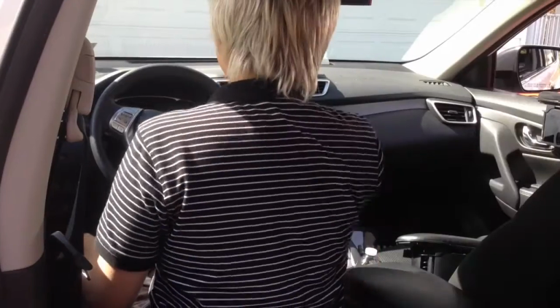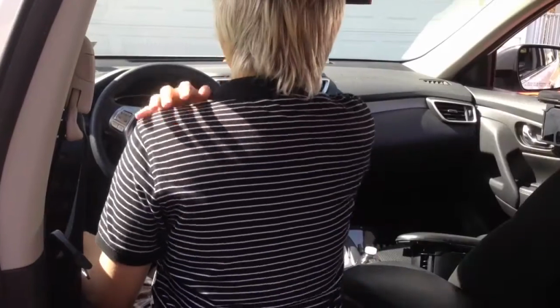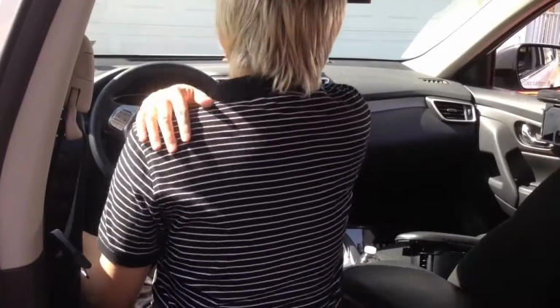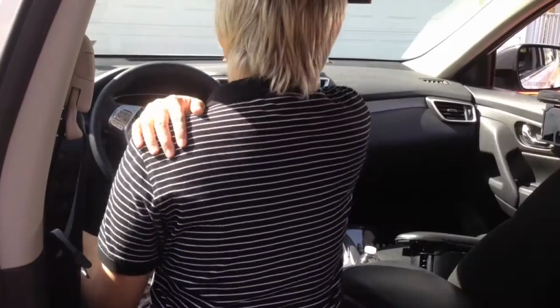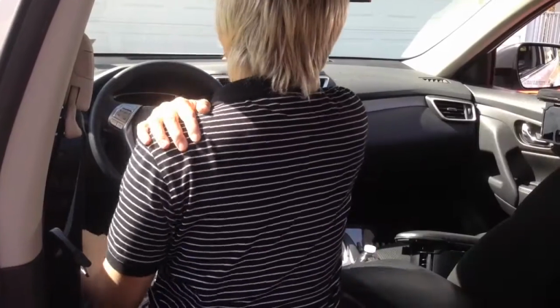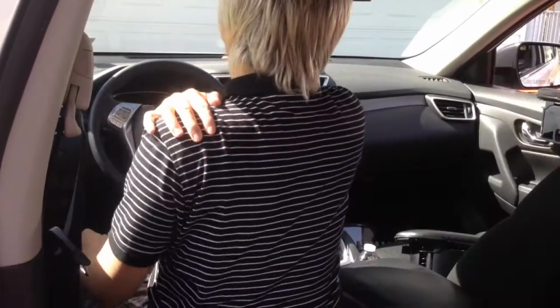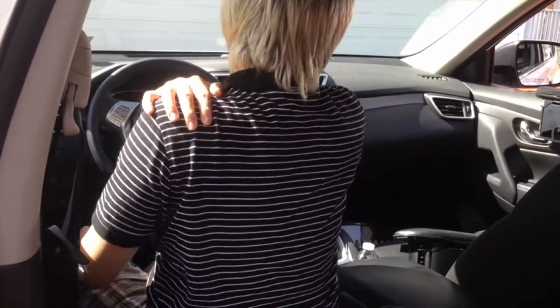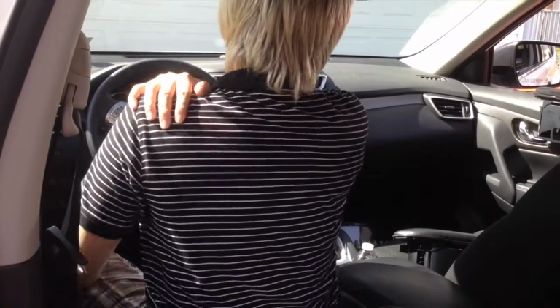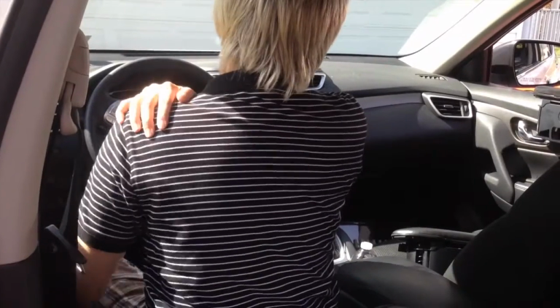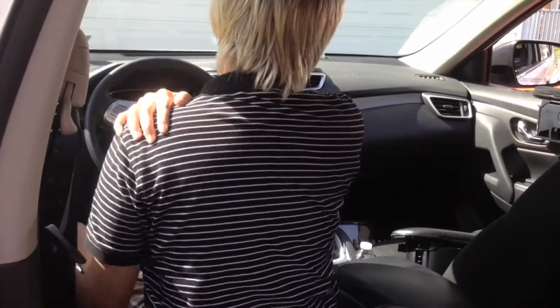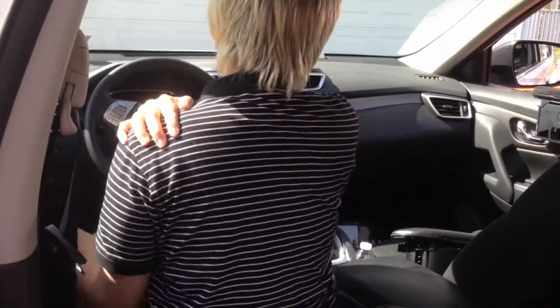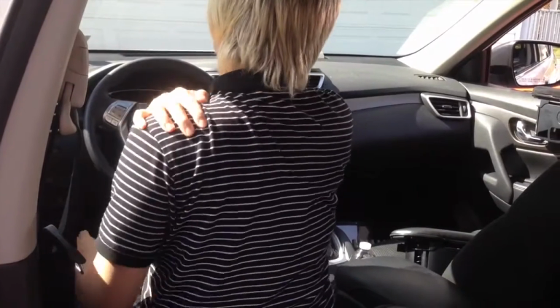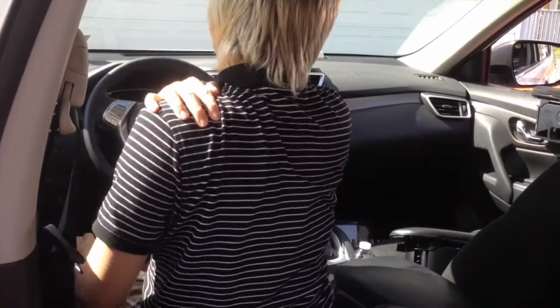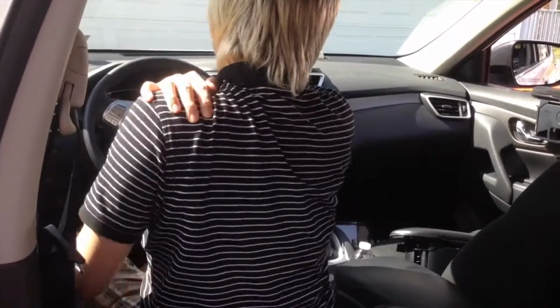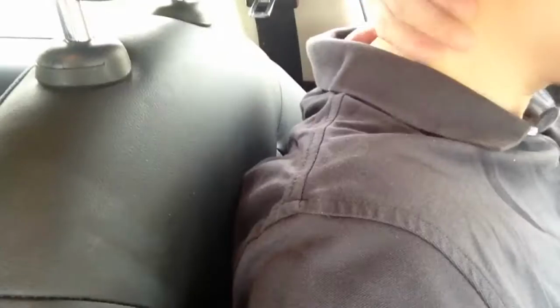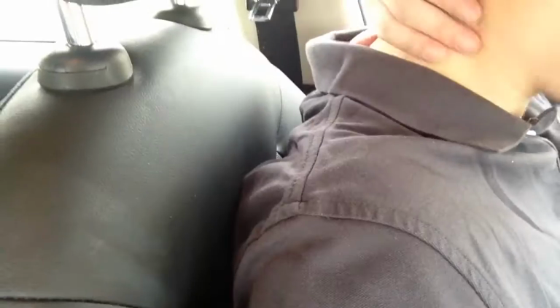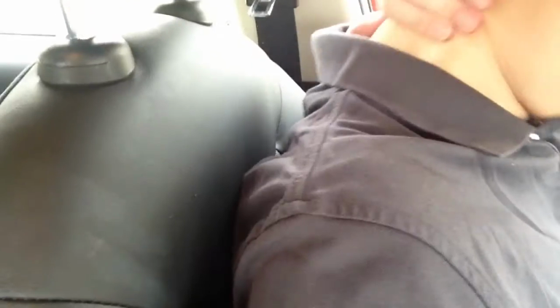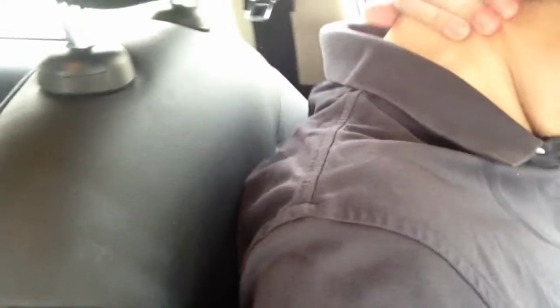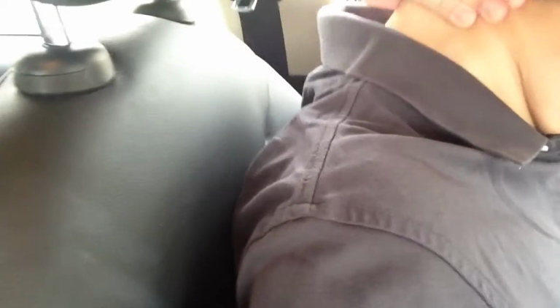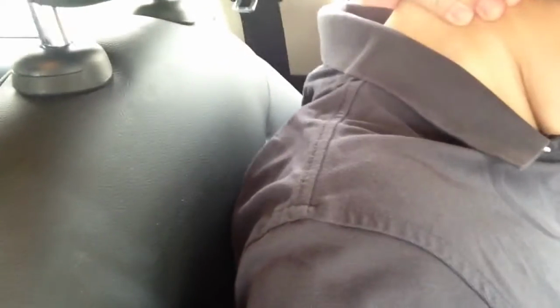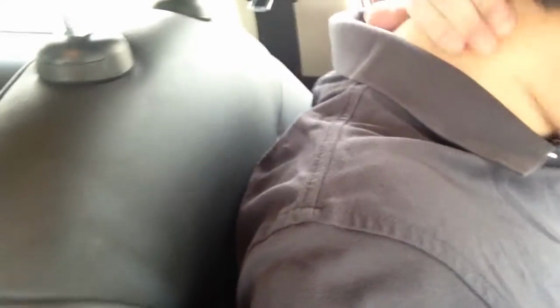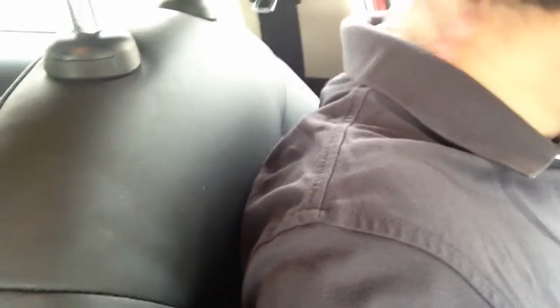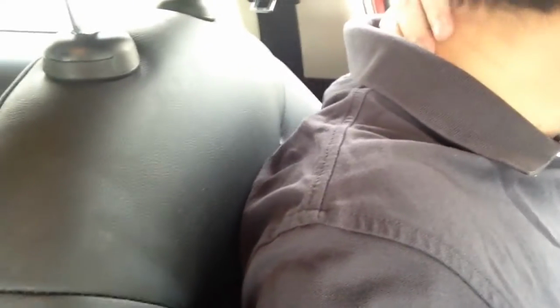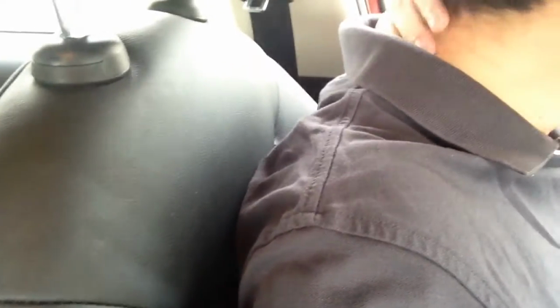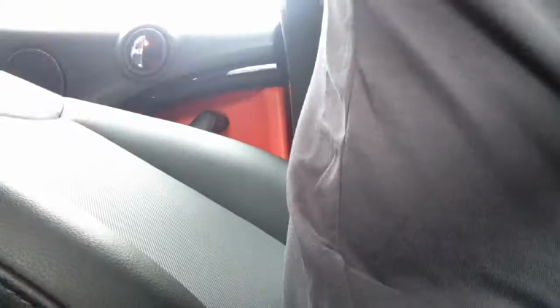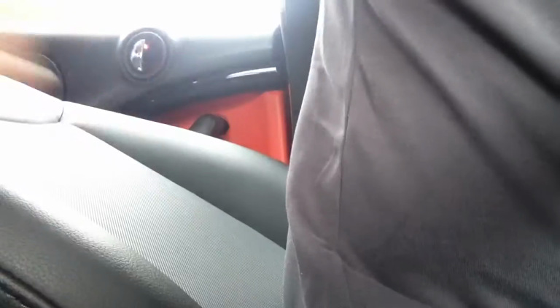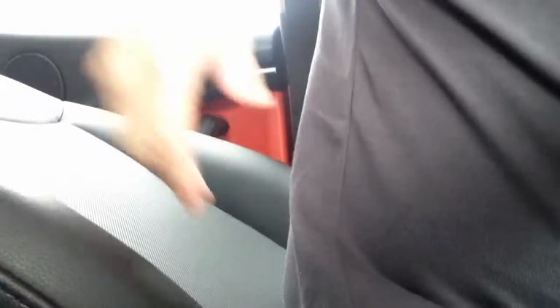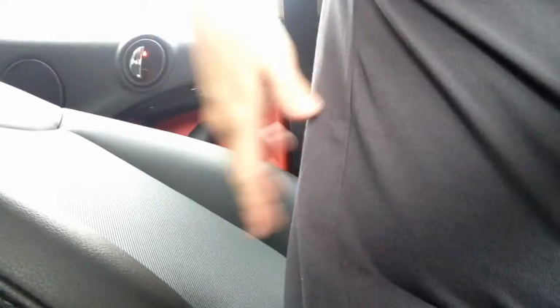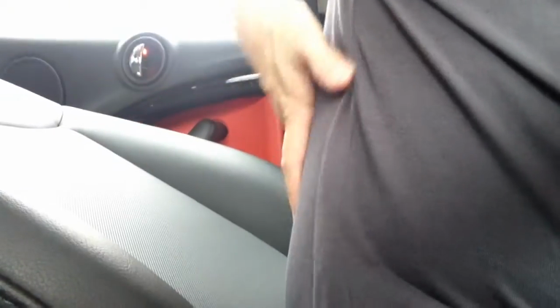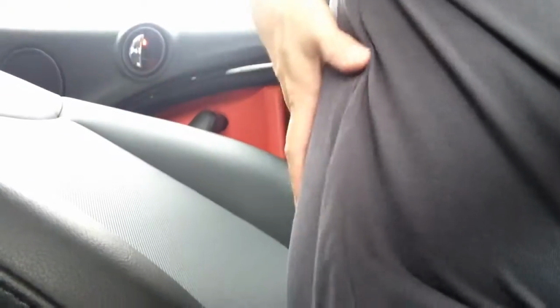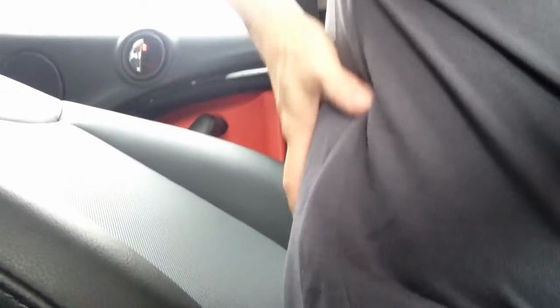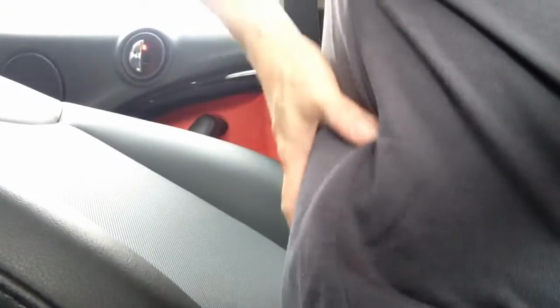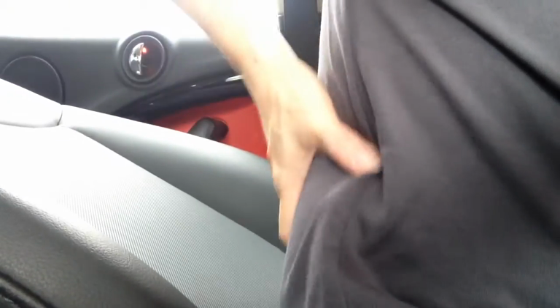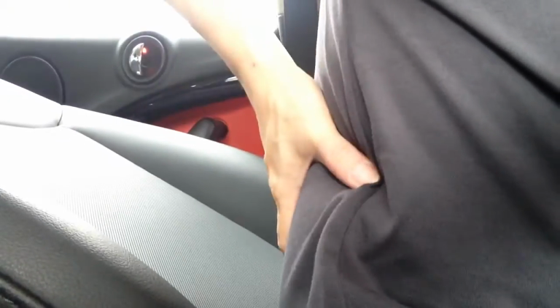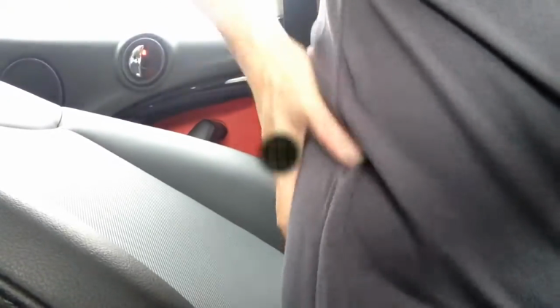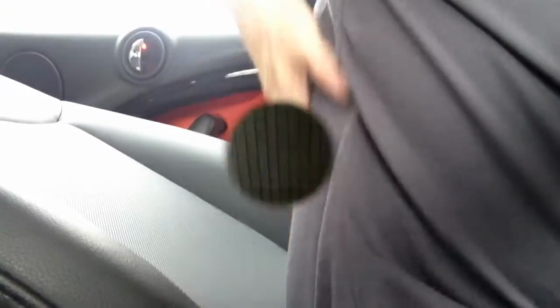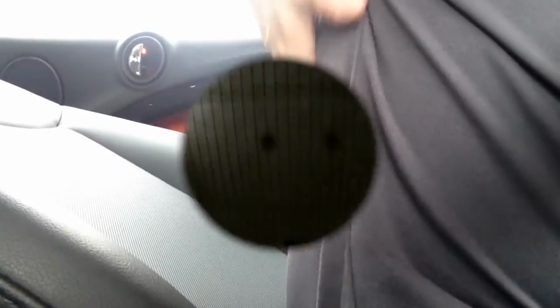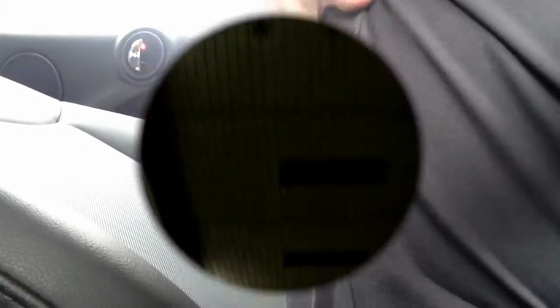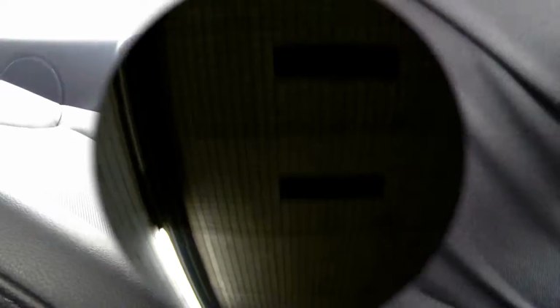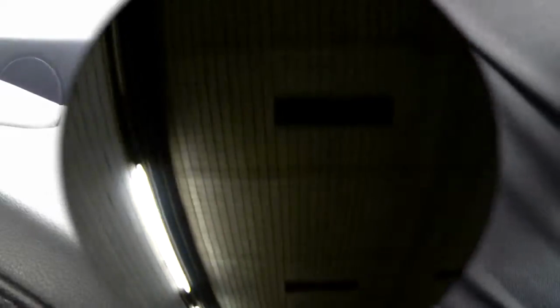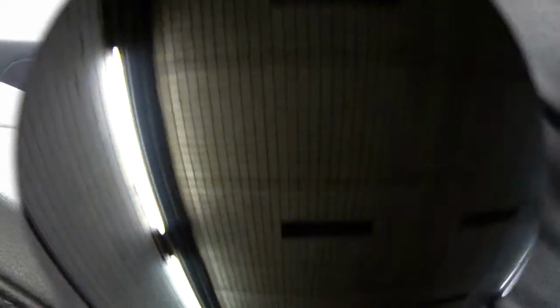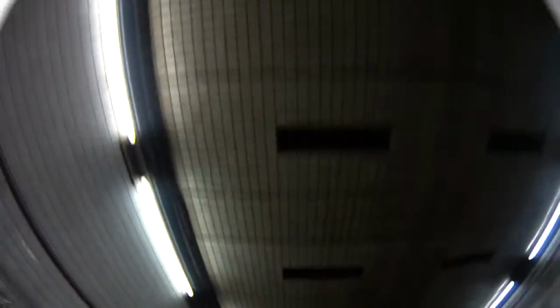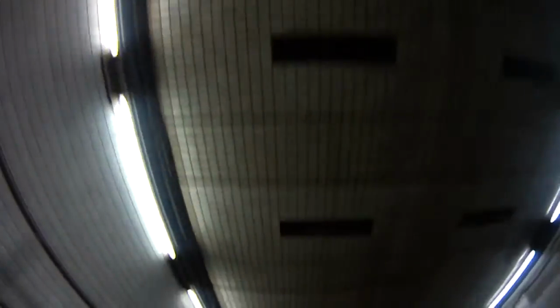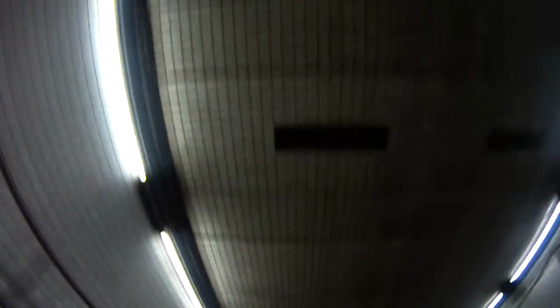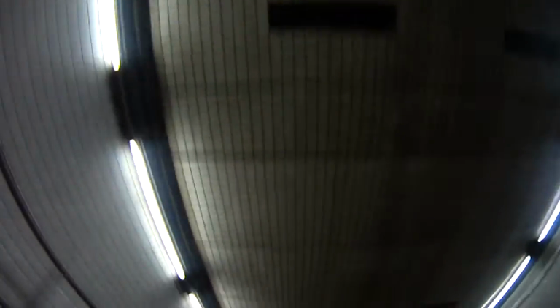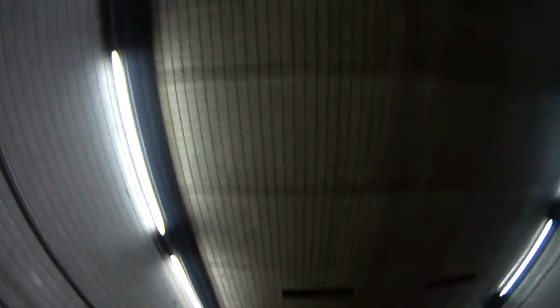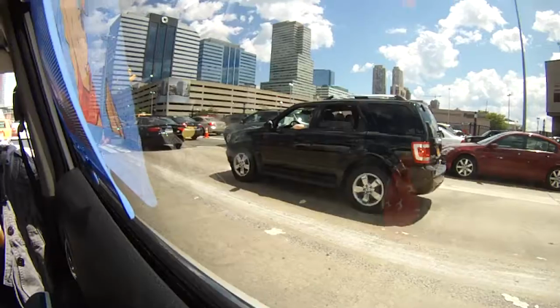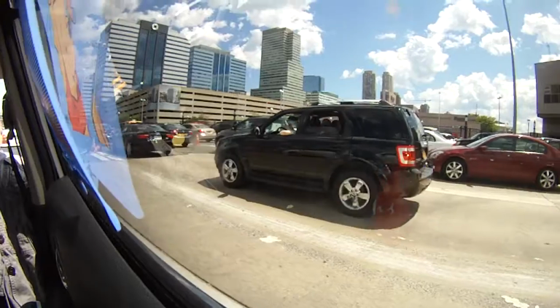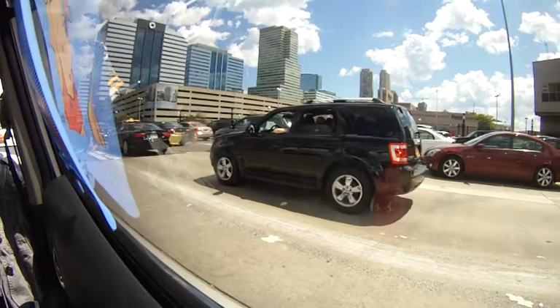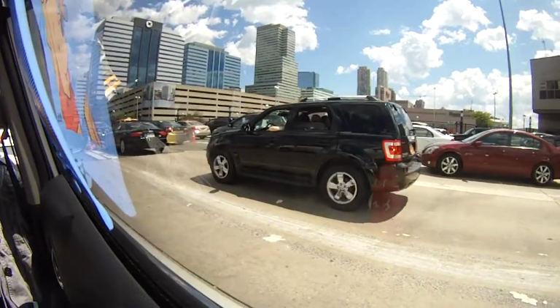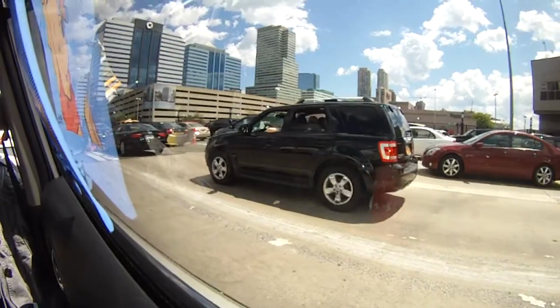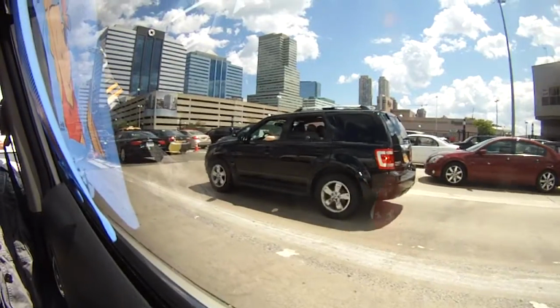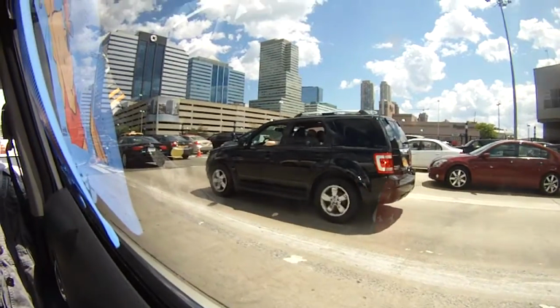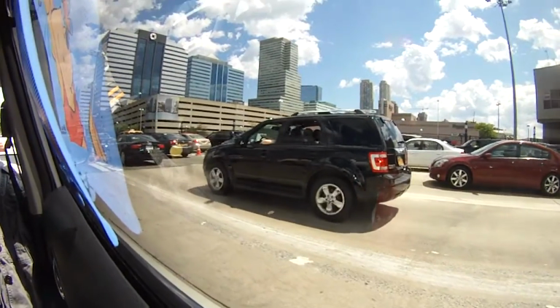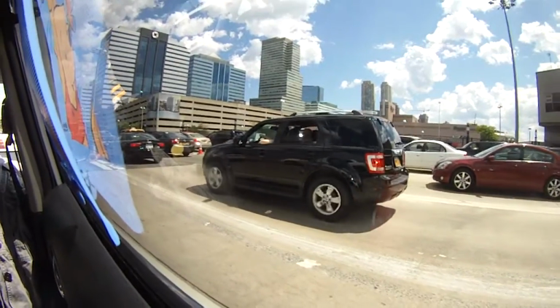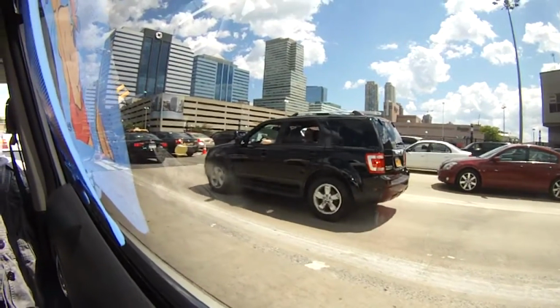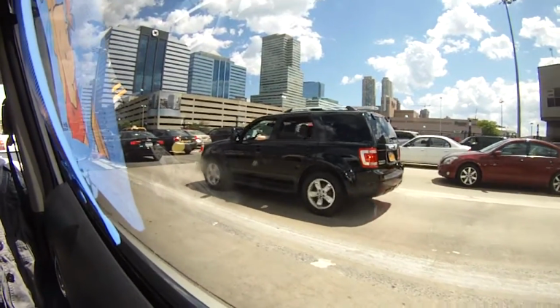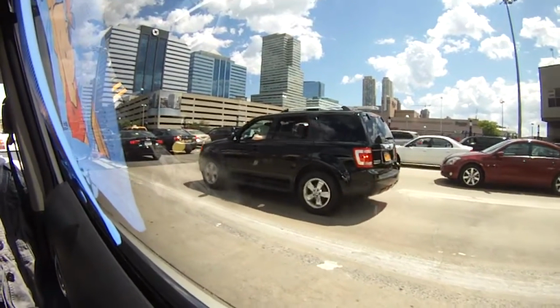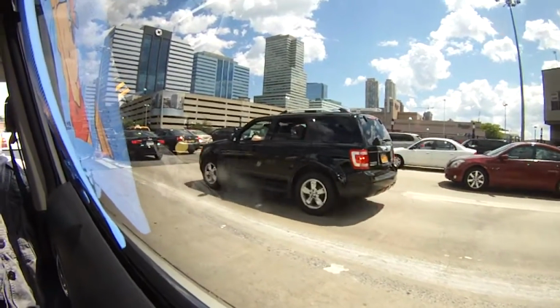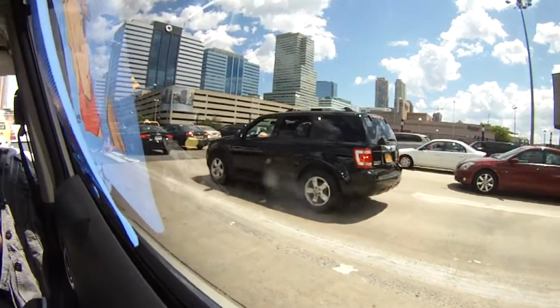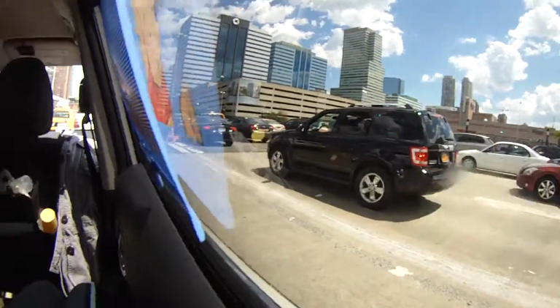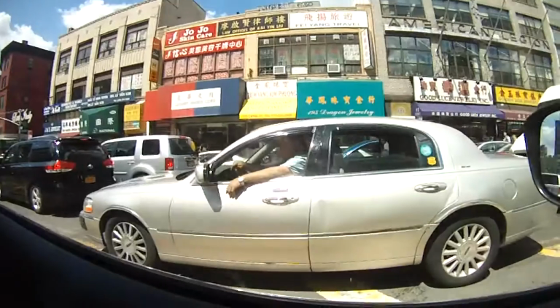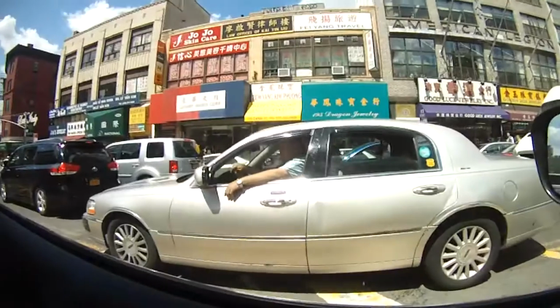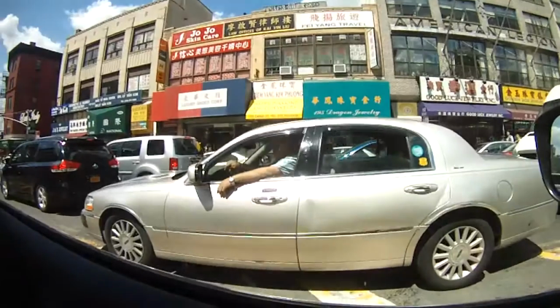Driving also causes stress to my arms, shoulder, and back. After some fatigue sets in, driving just isn't enjoyable anymore.